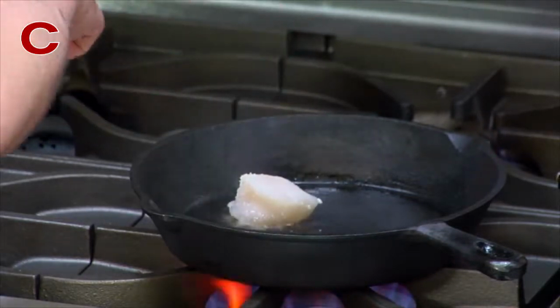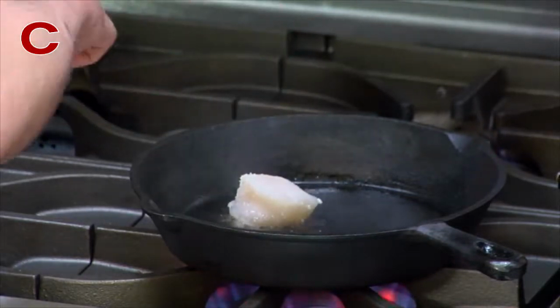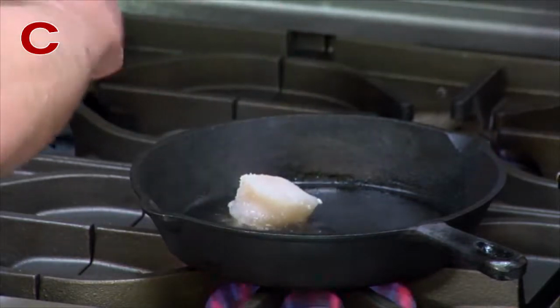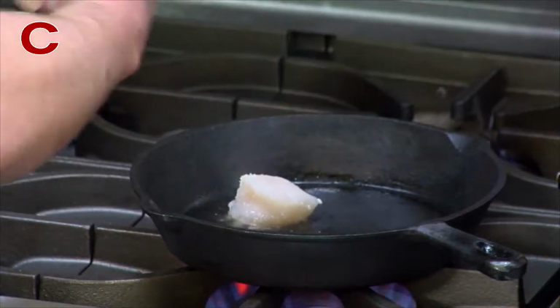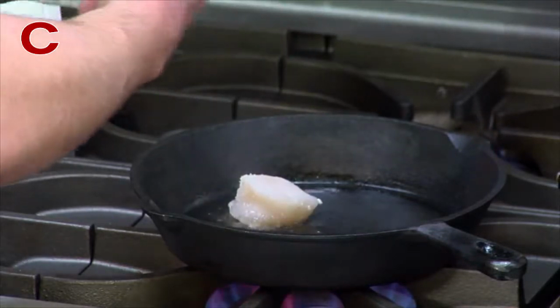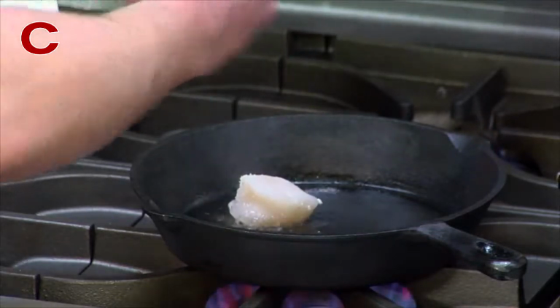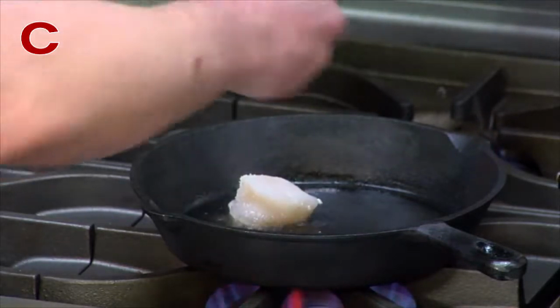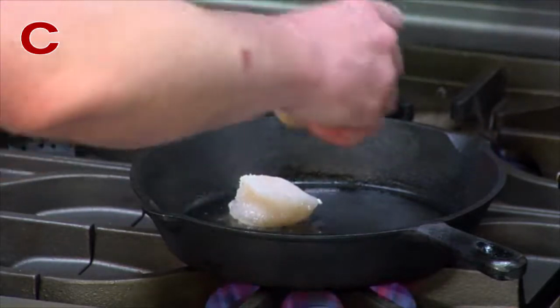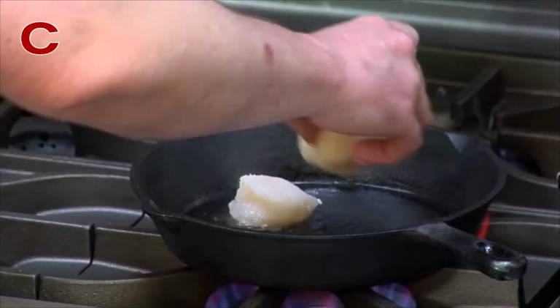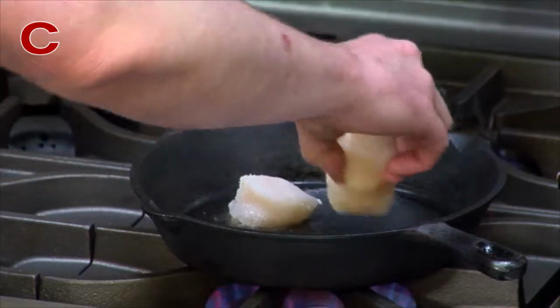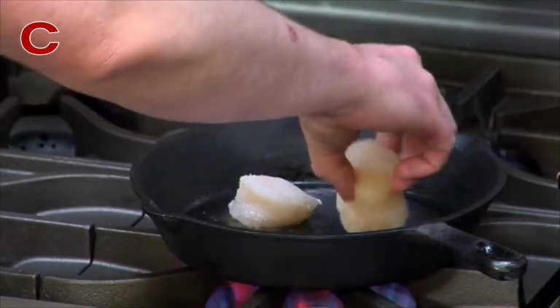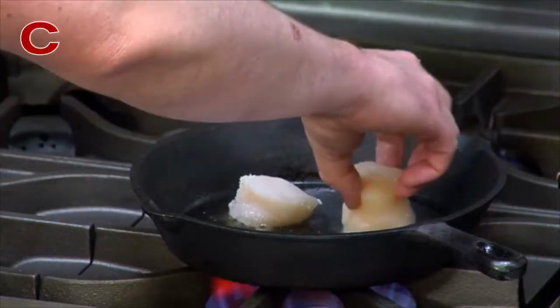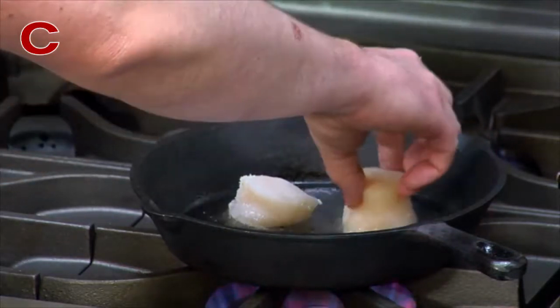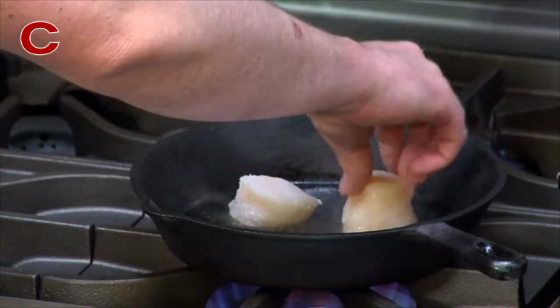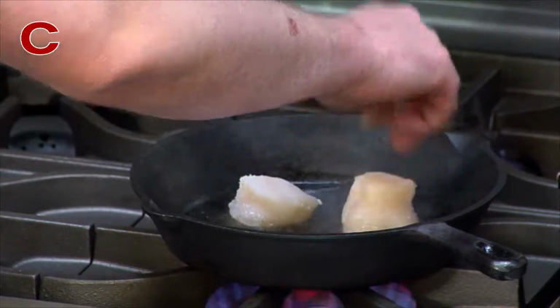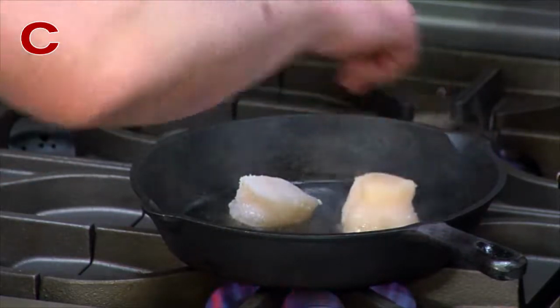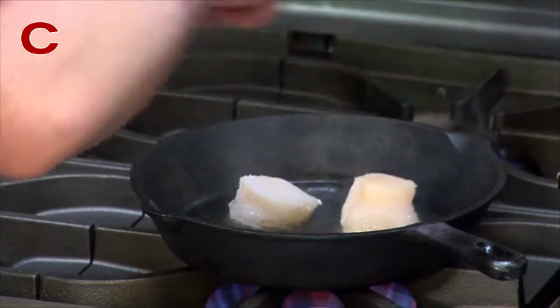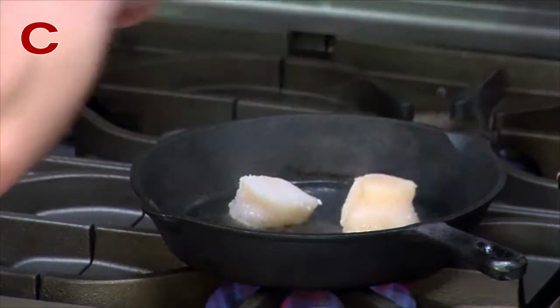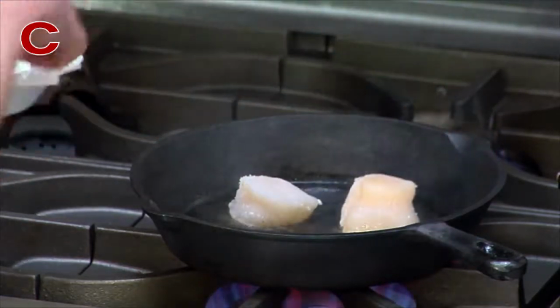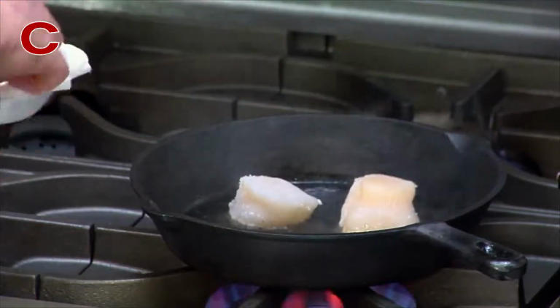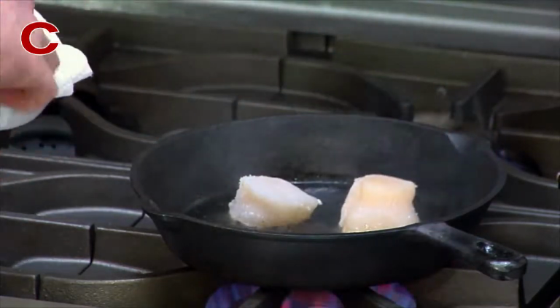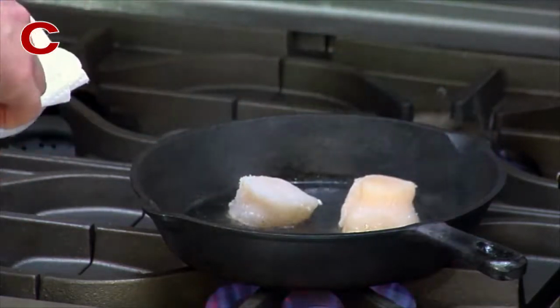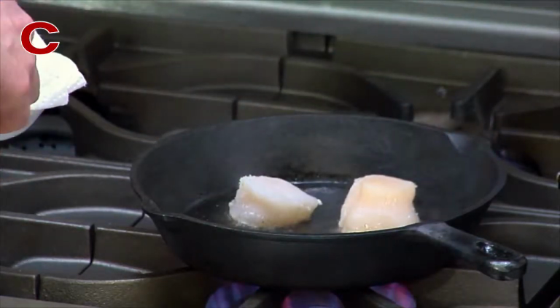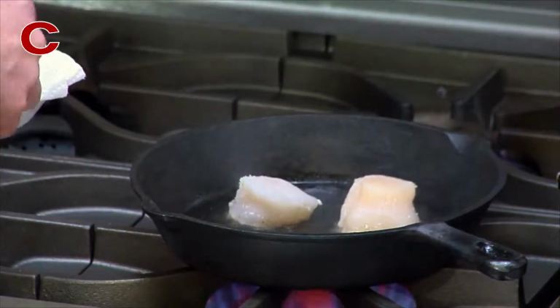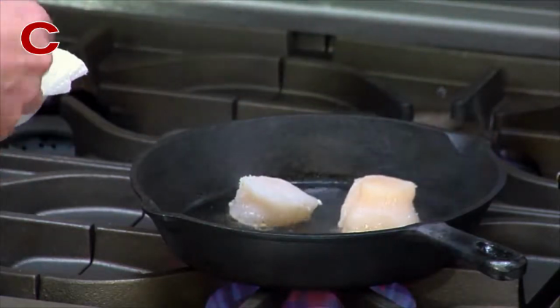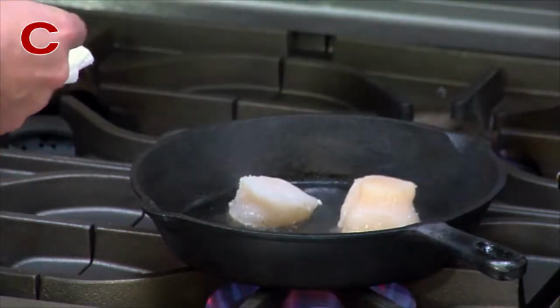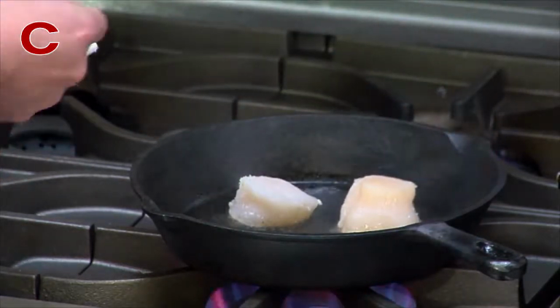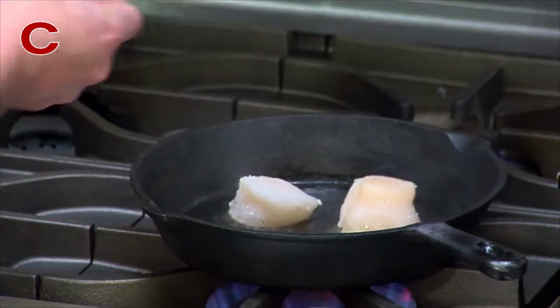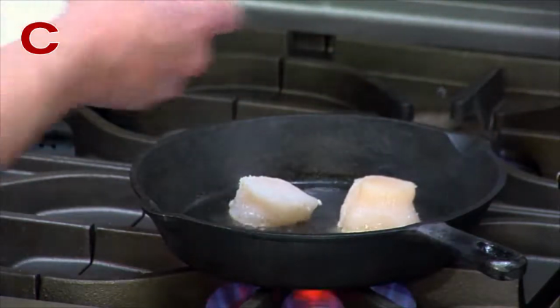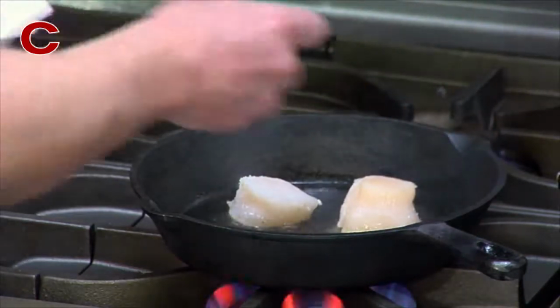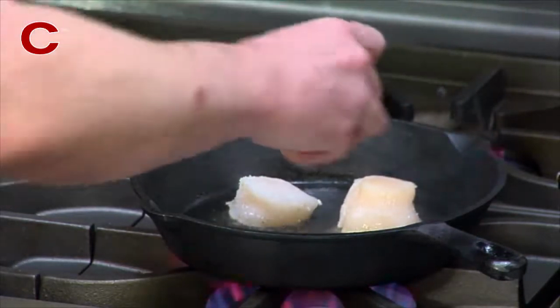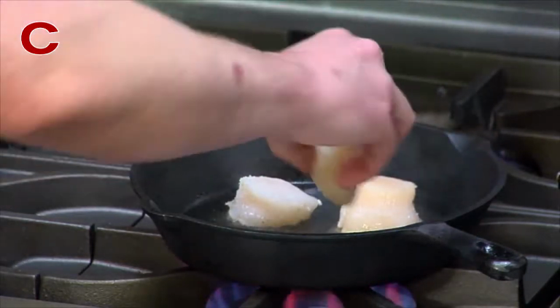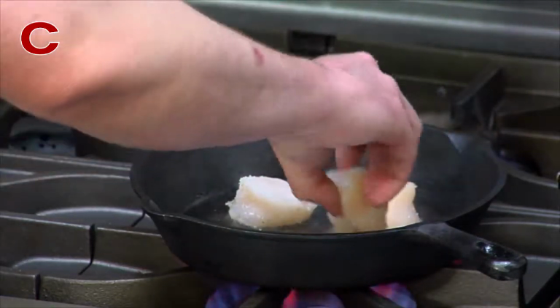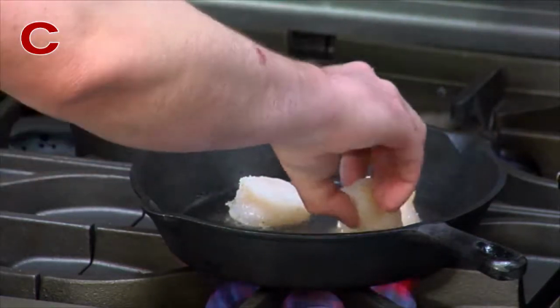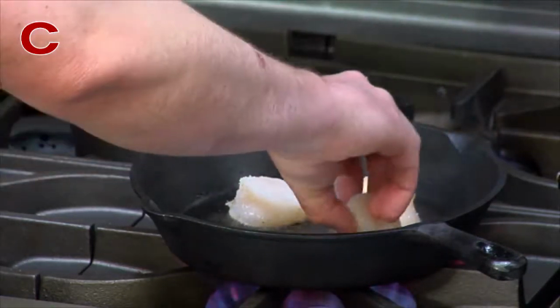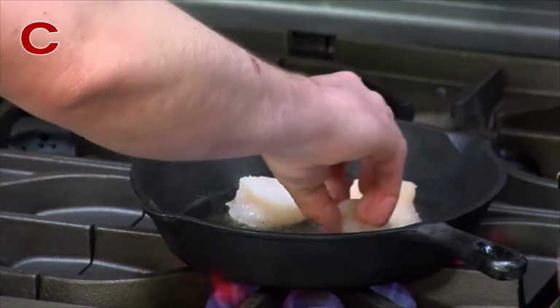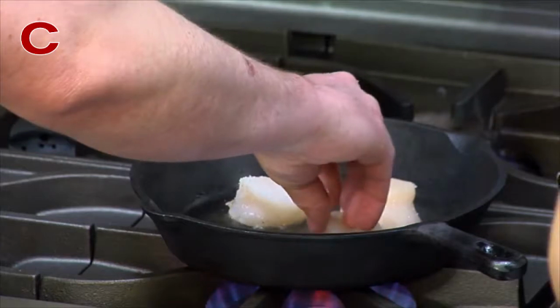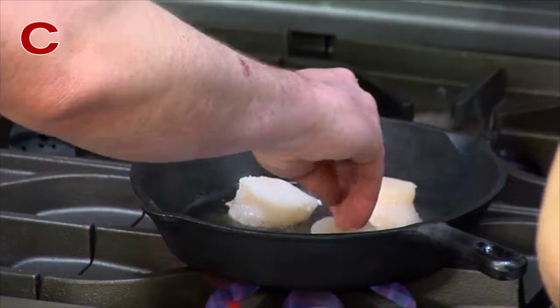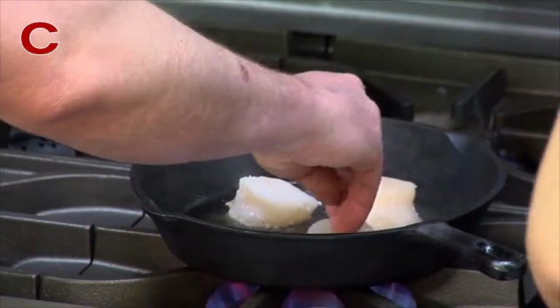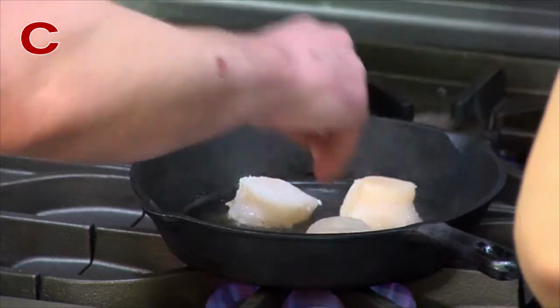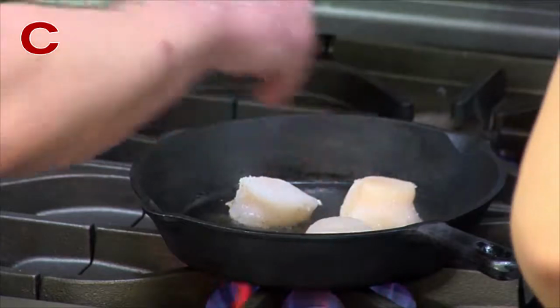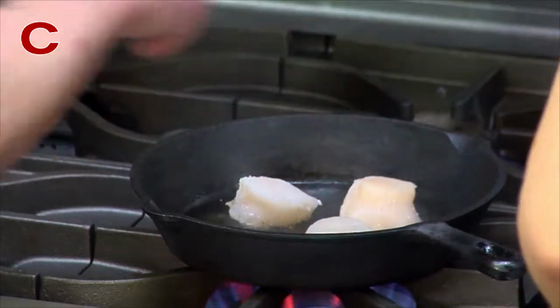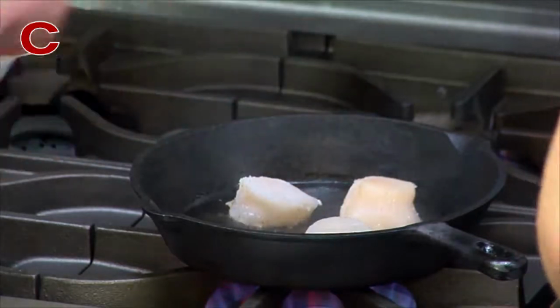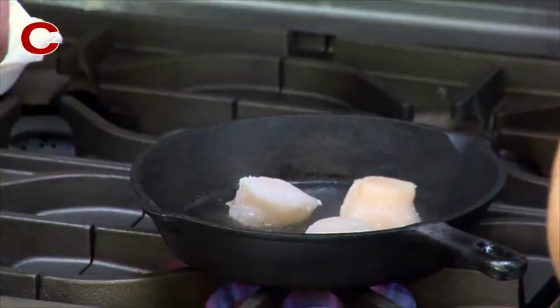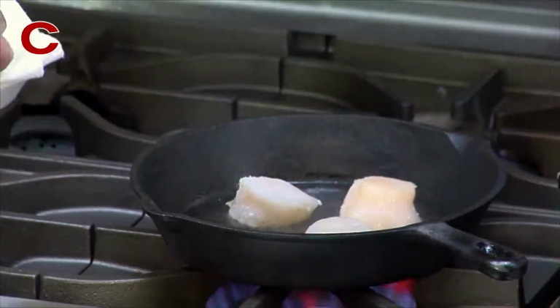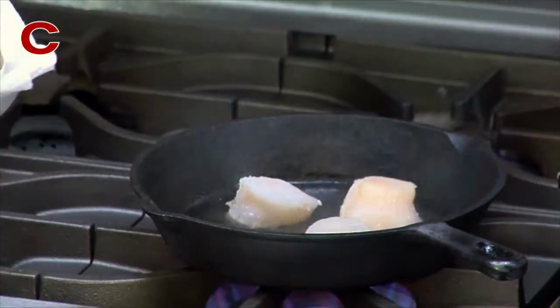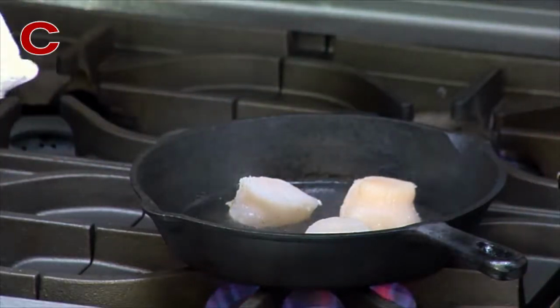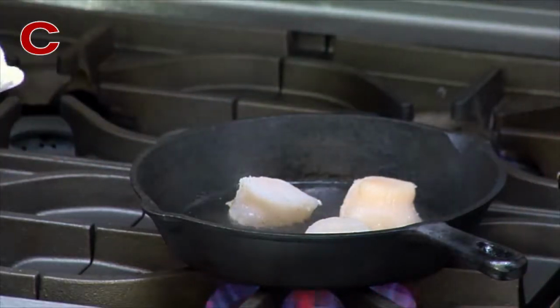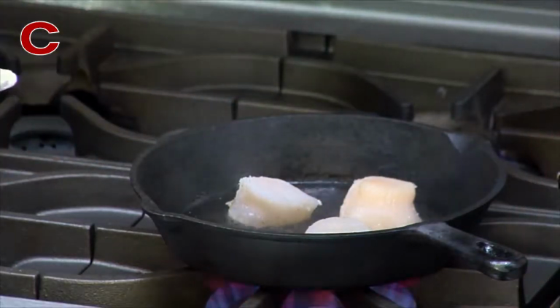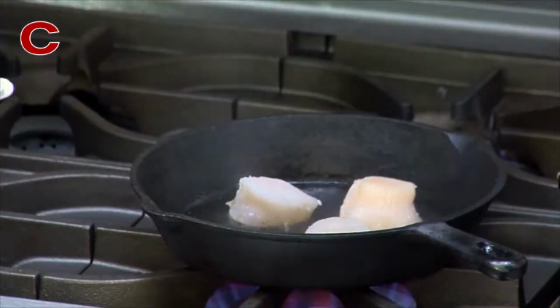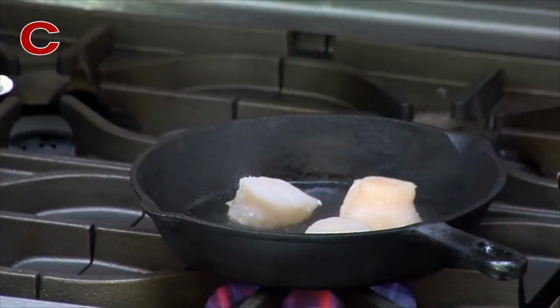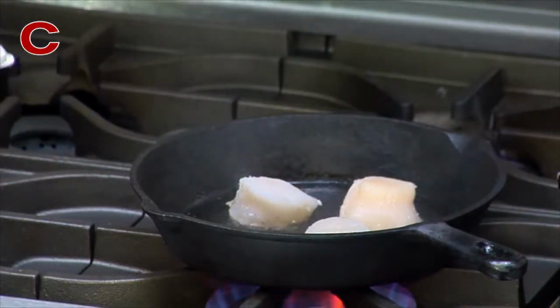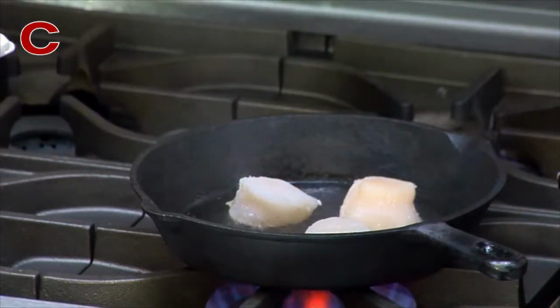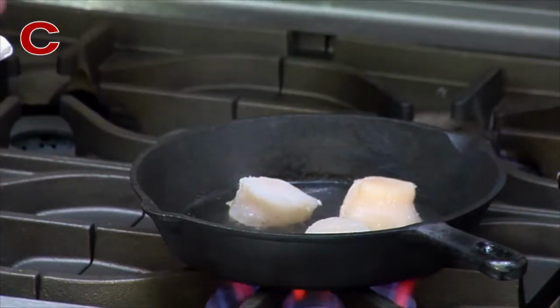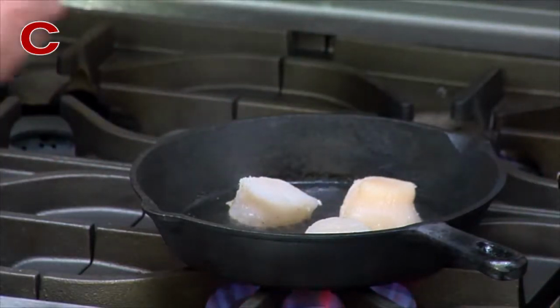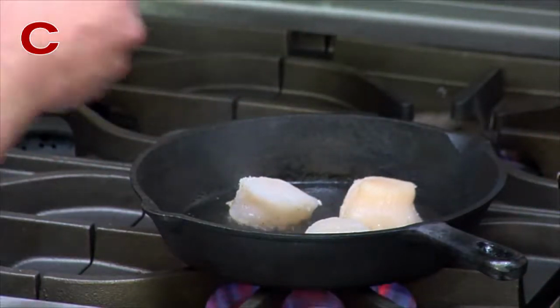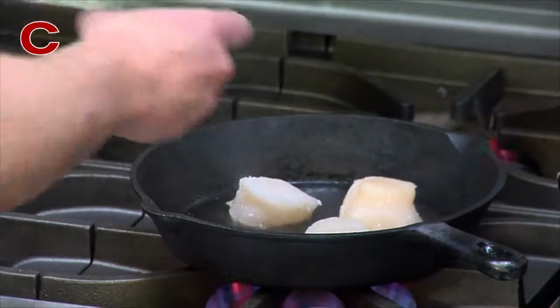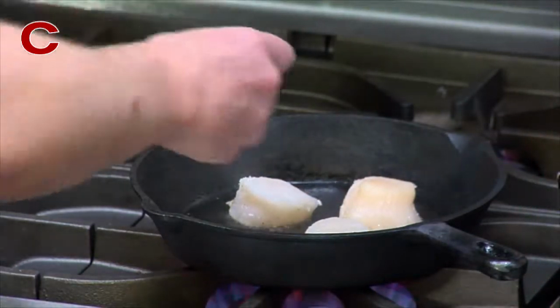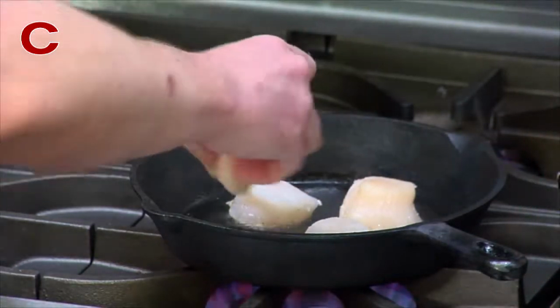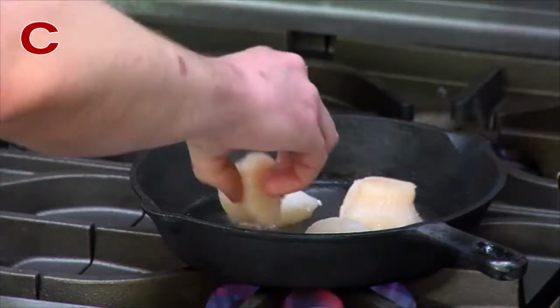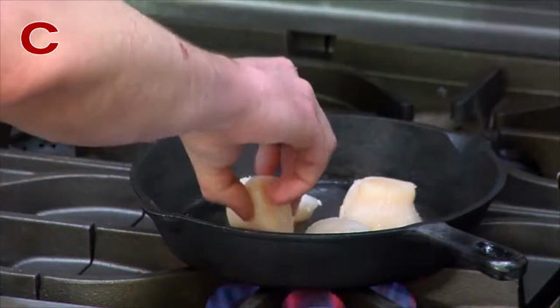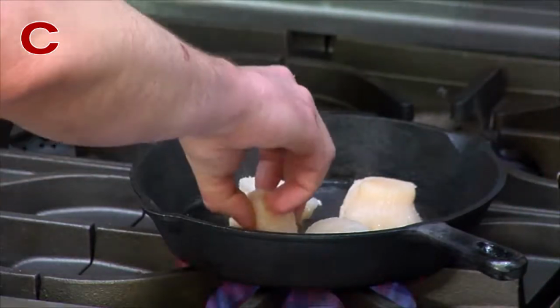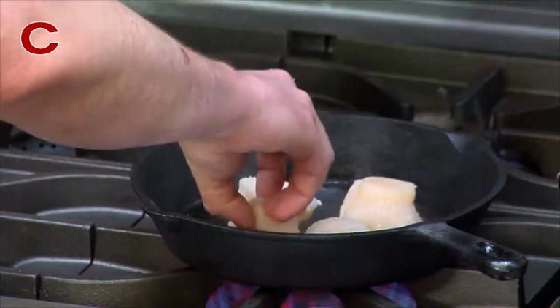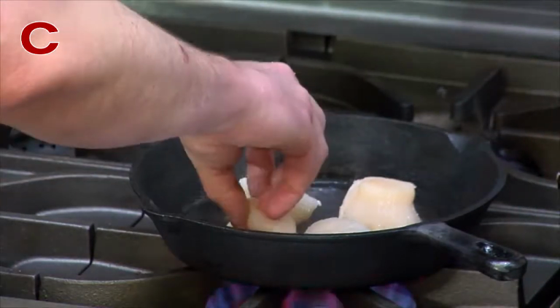Oh yeah, nice and hot. These scallops are gorgeous by the way — they're very nice. Nice and pink.